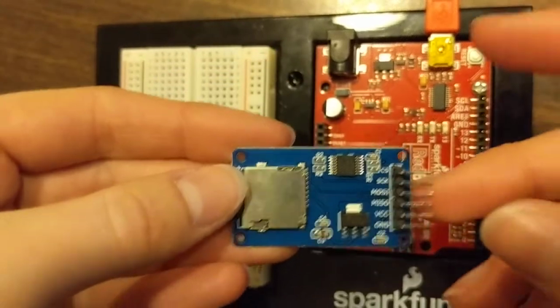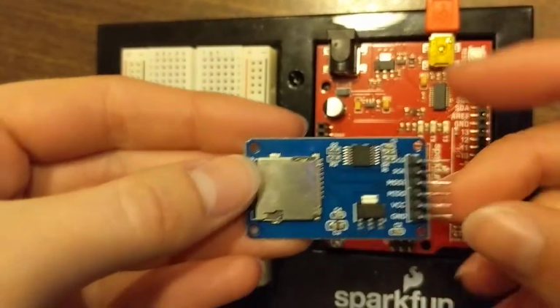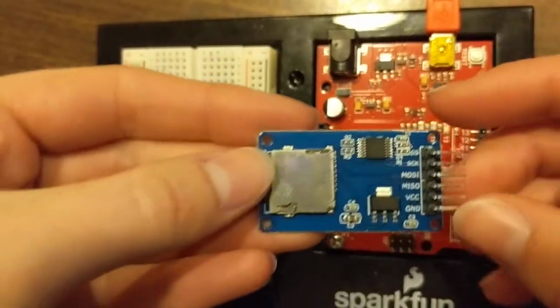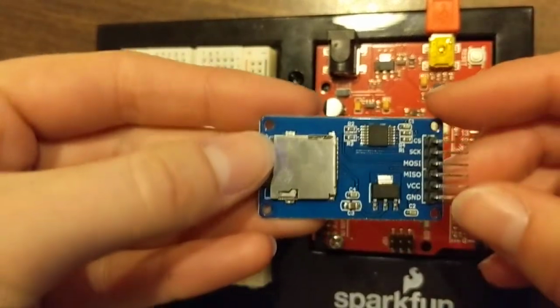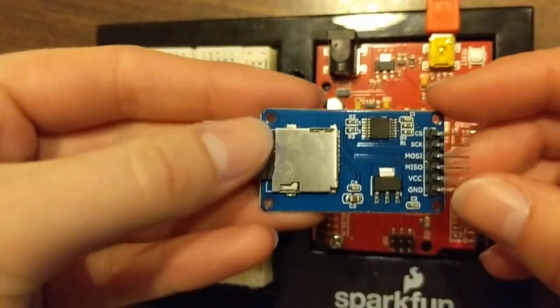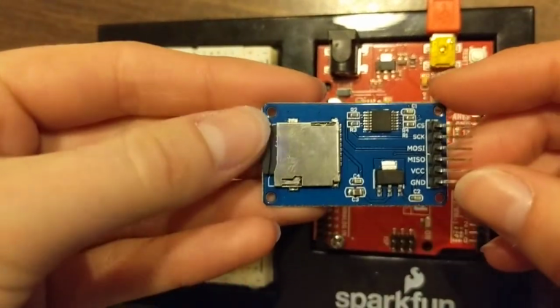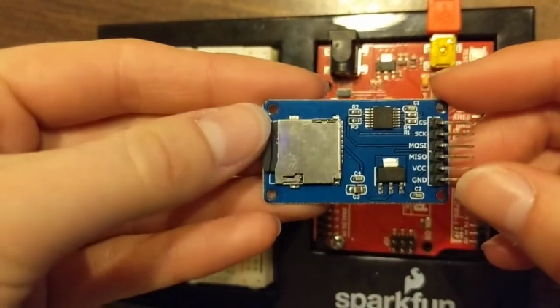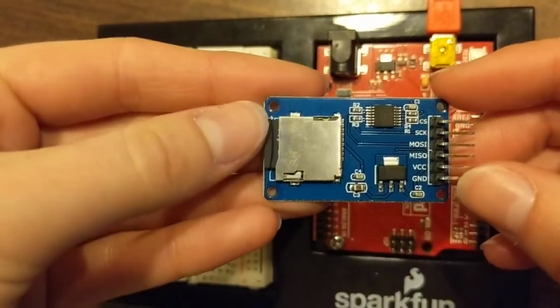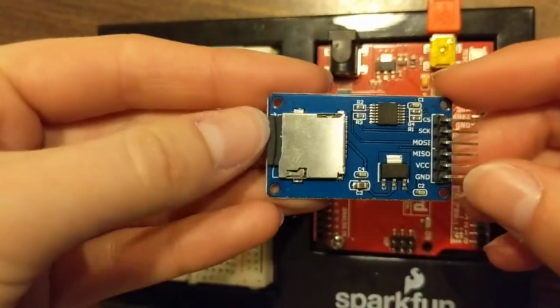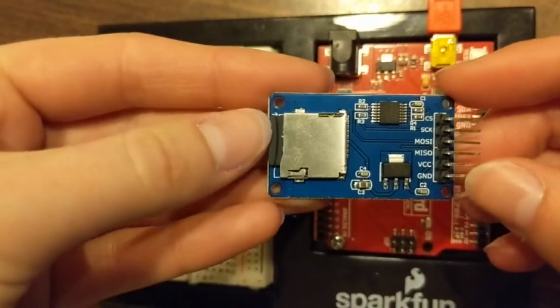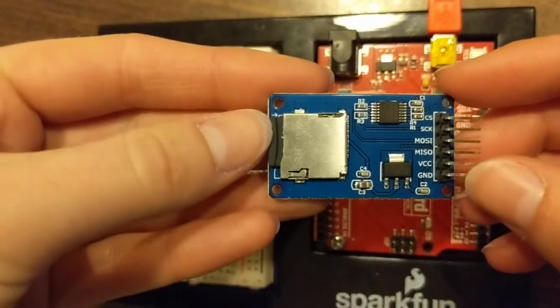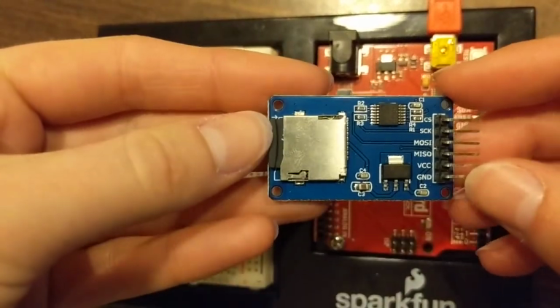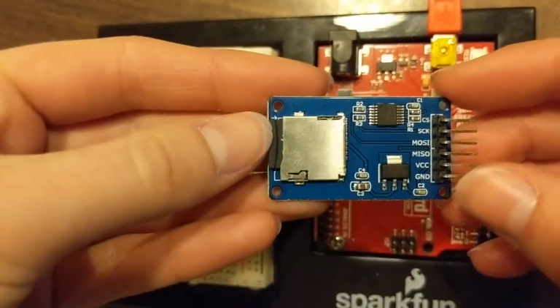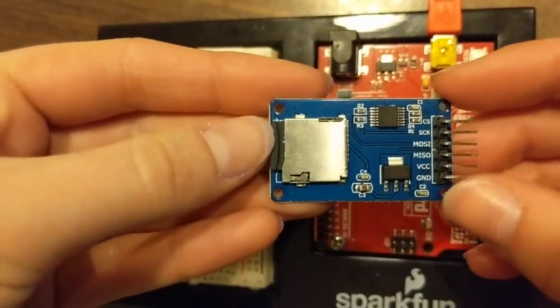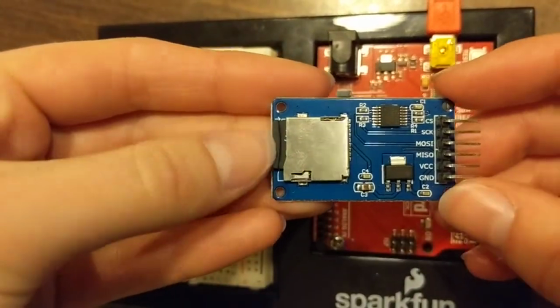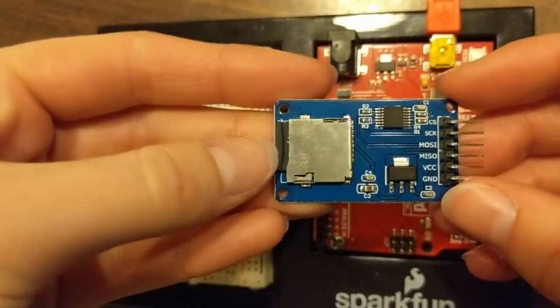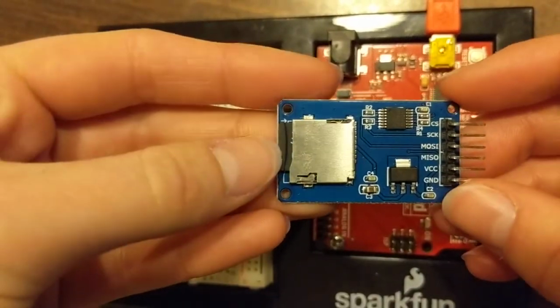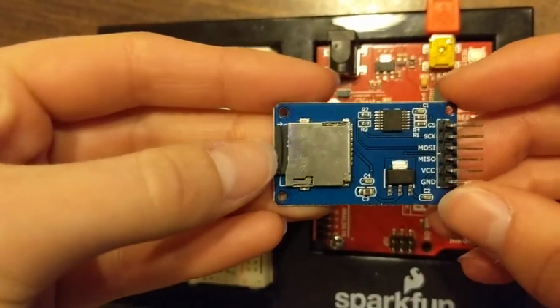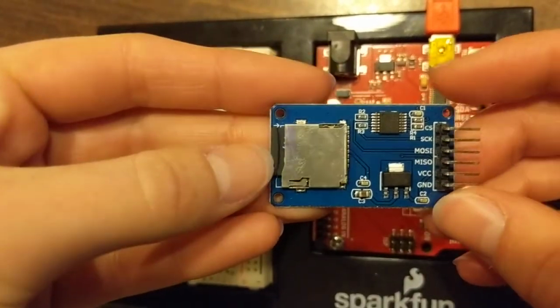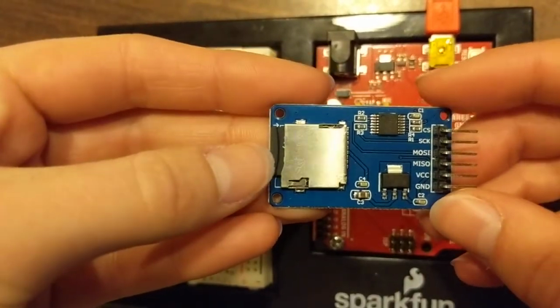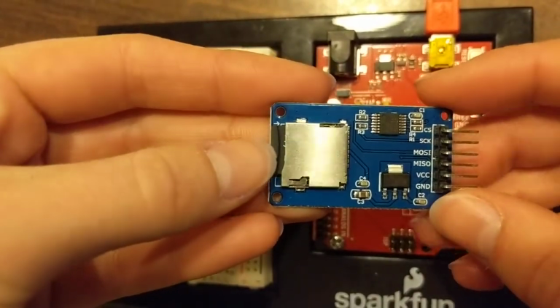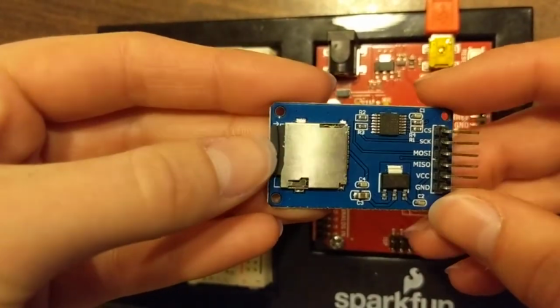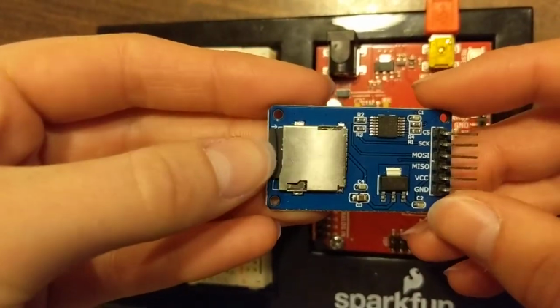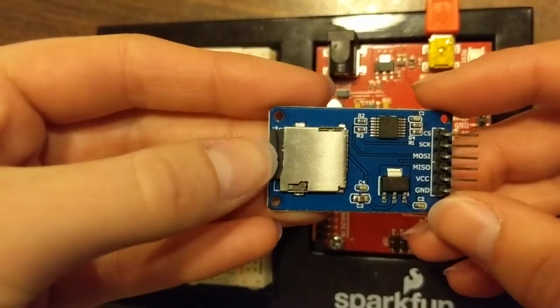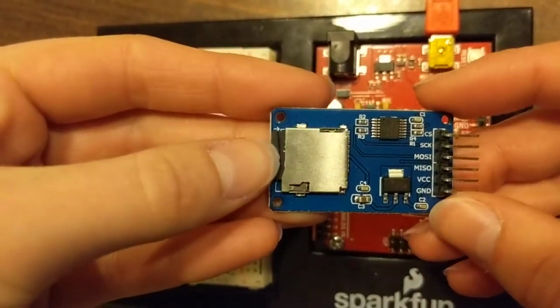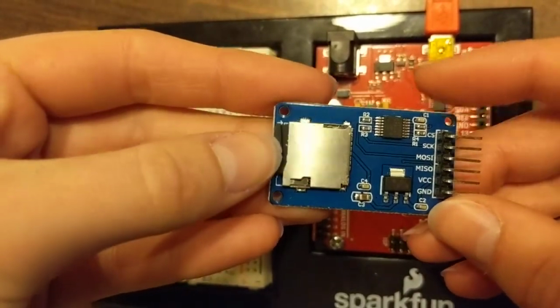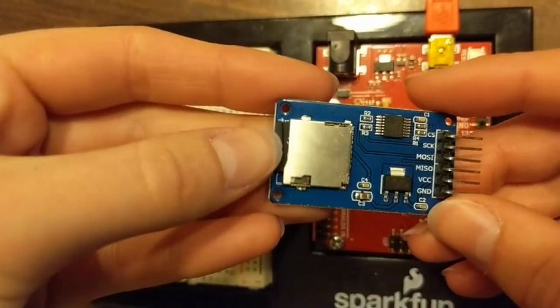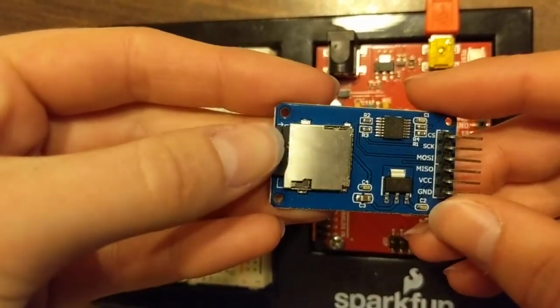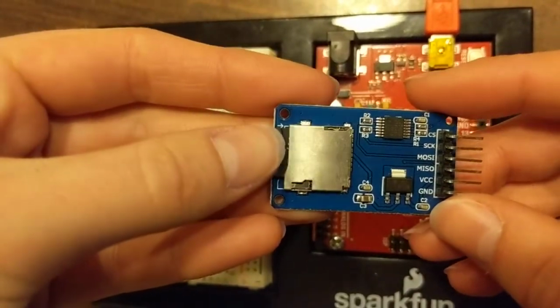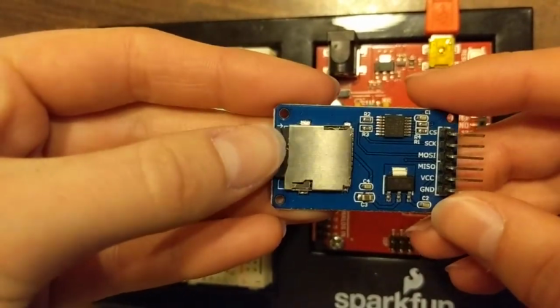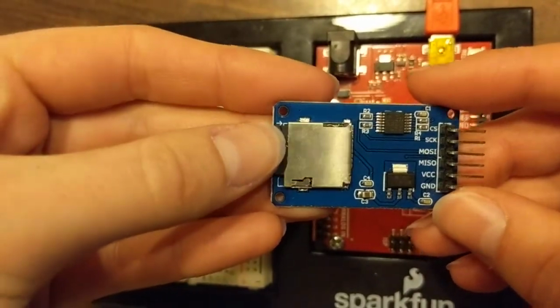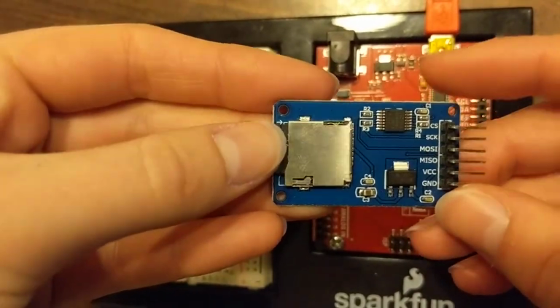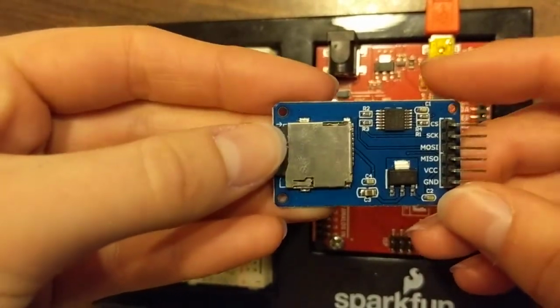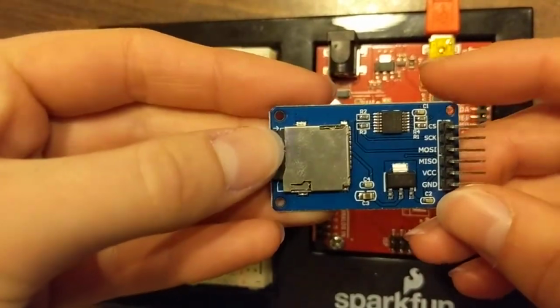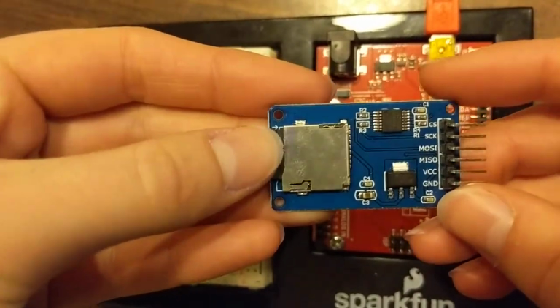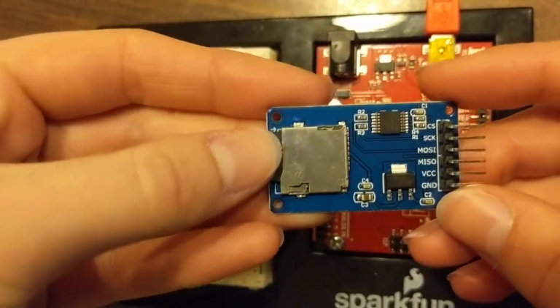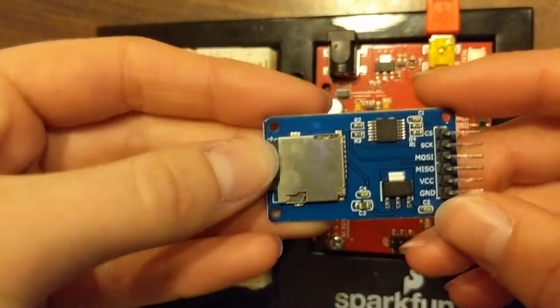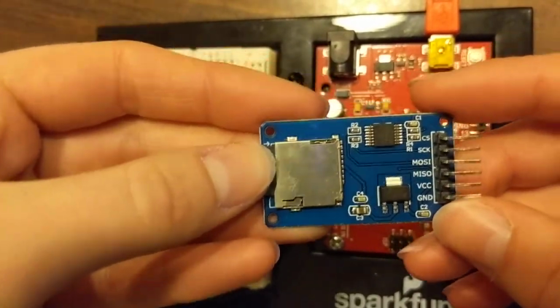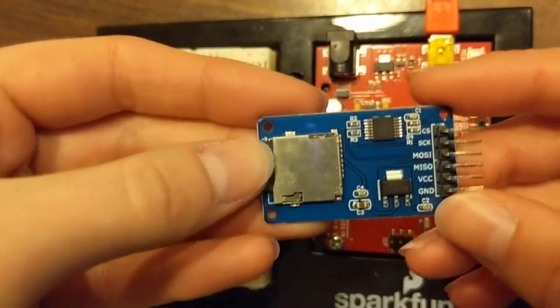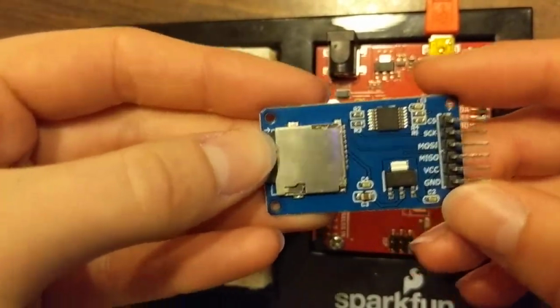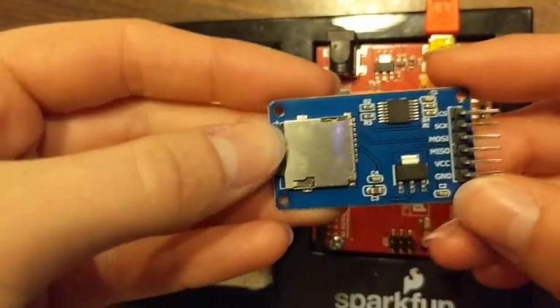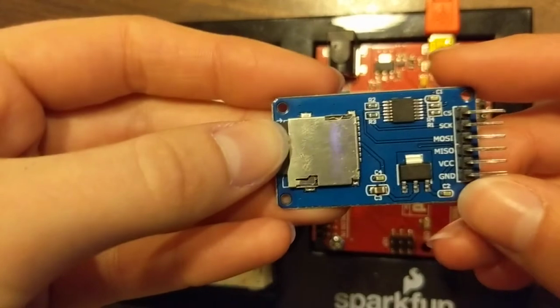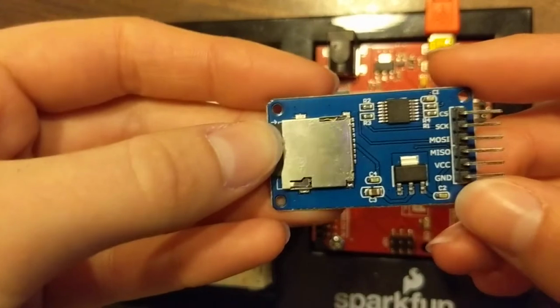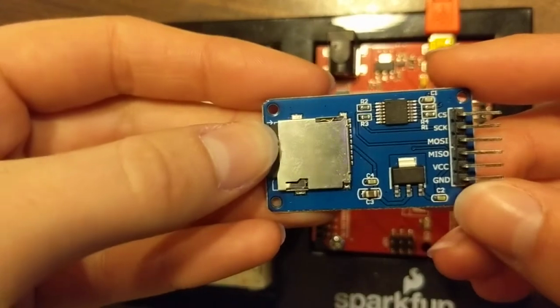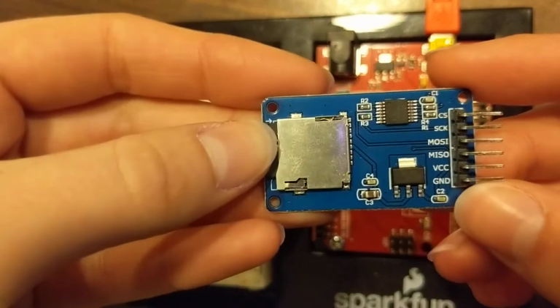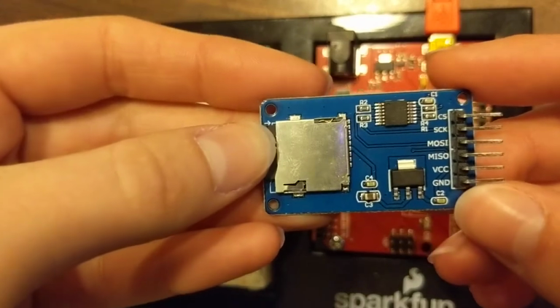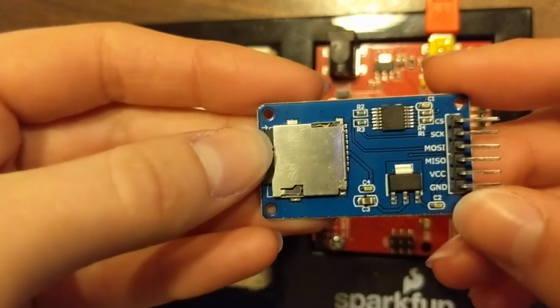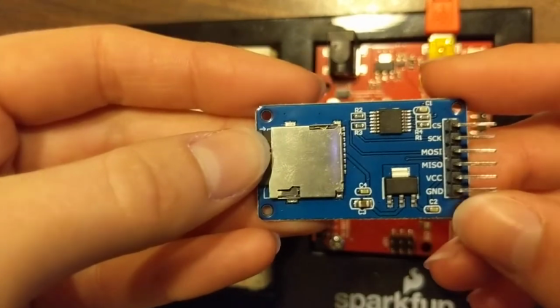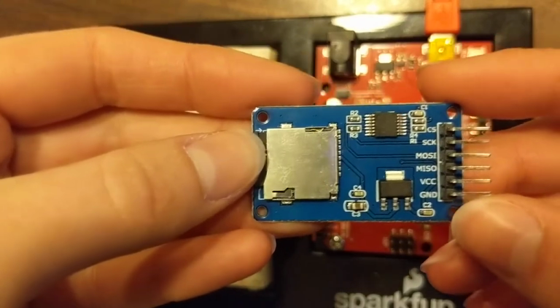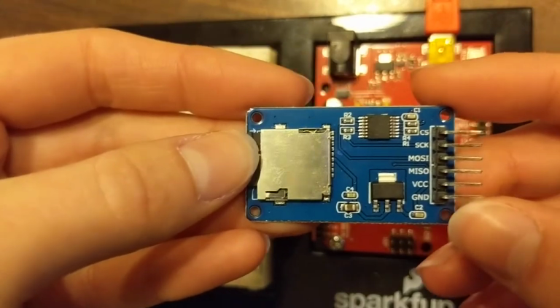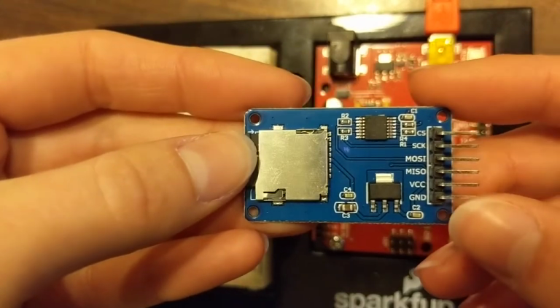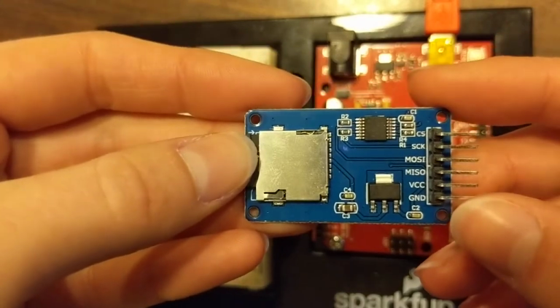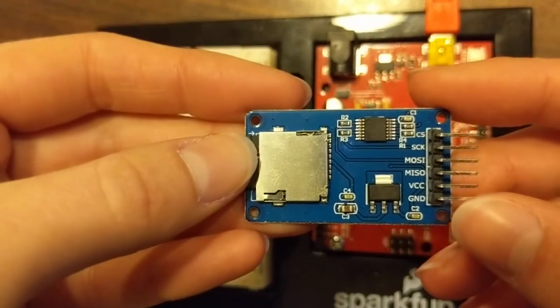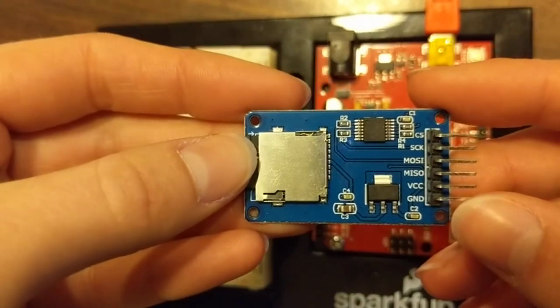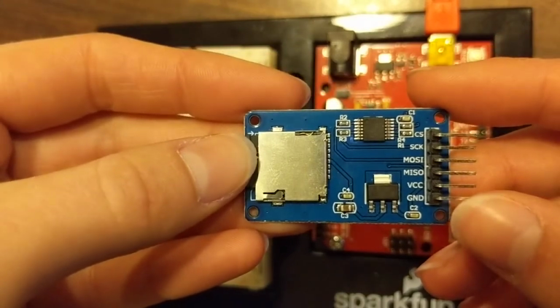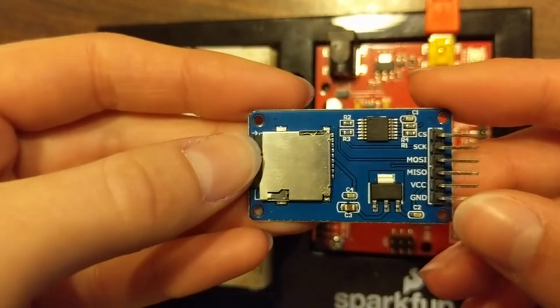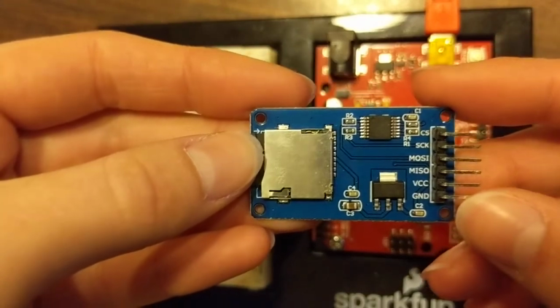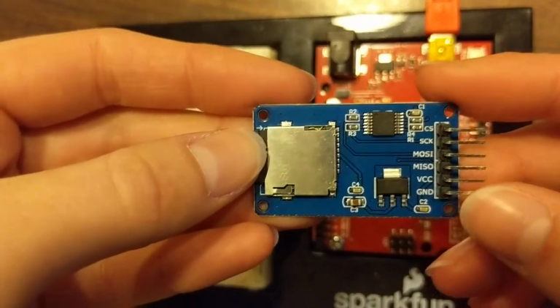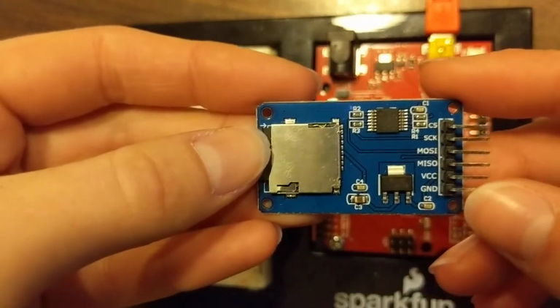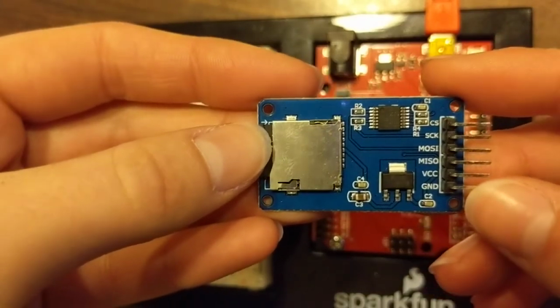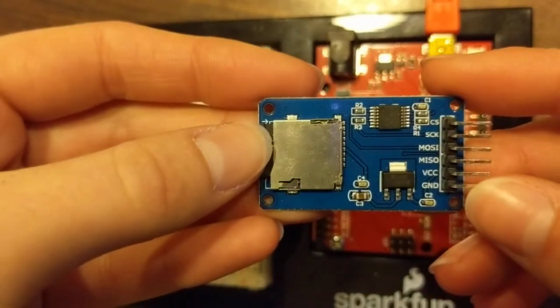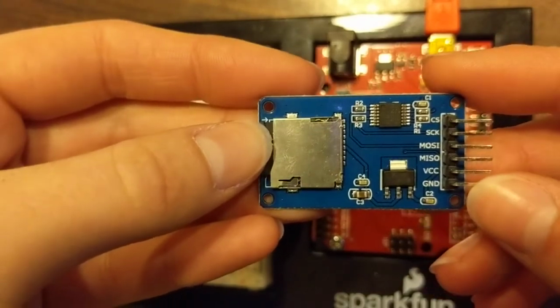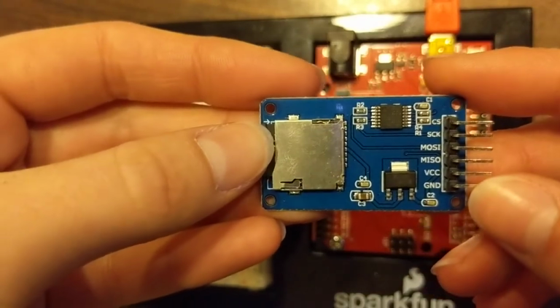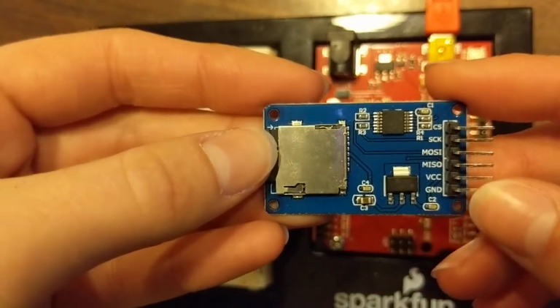Once you have the music properly loaded onto the SD card, then we can go ahead and set up the circuit for the audio.